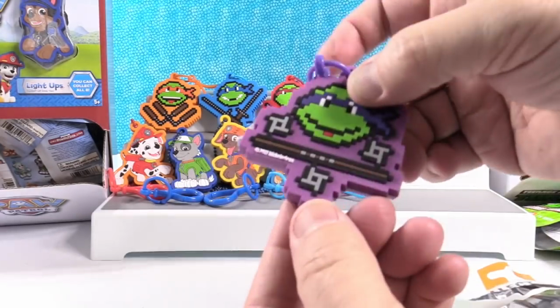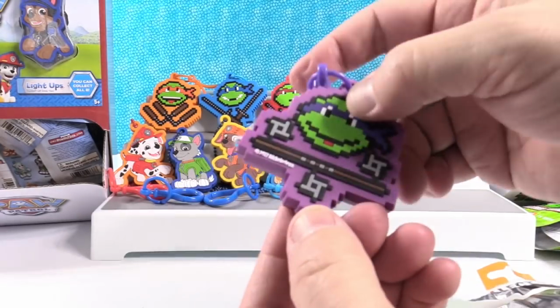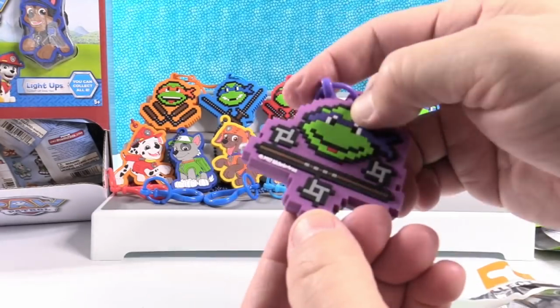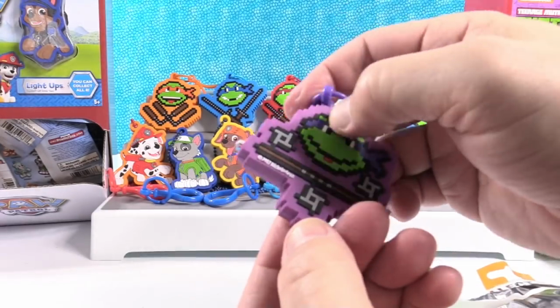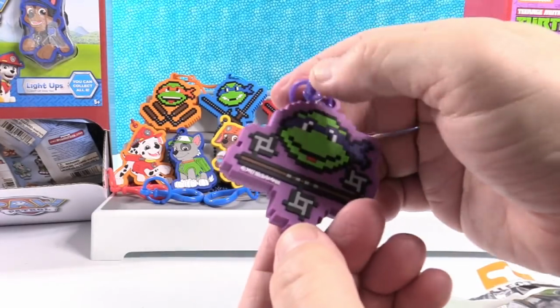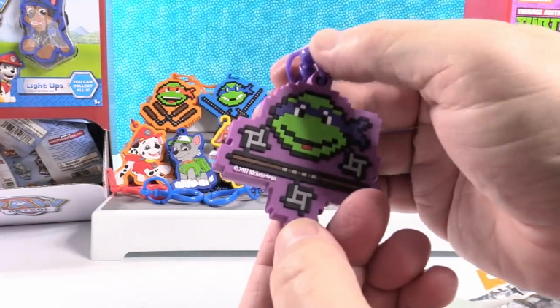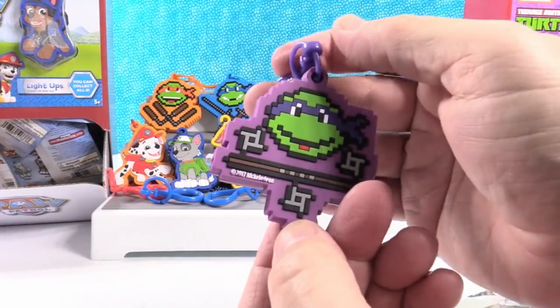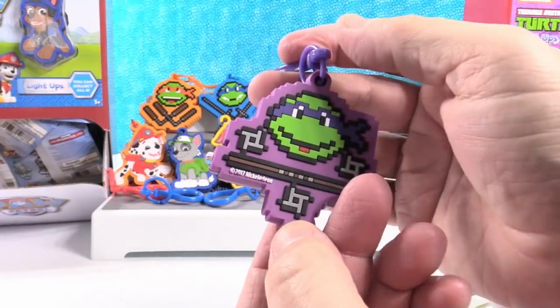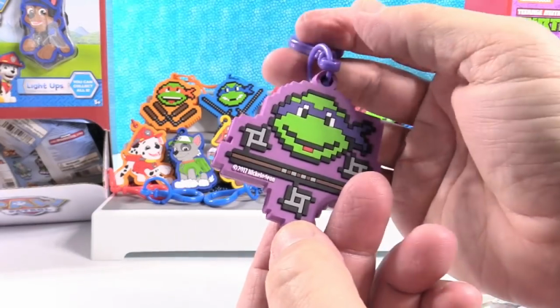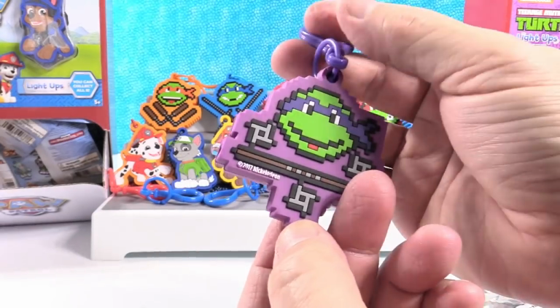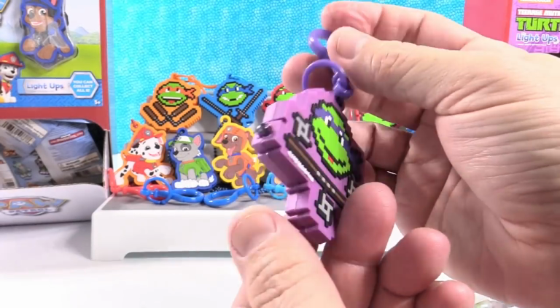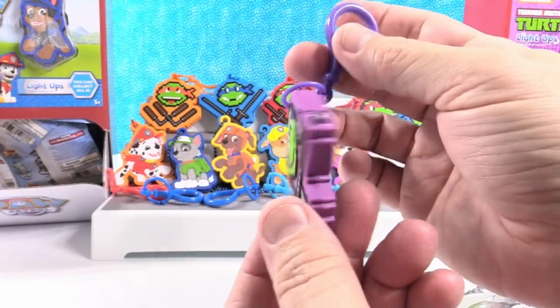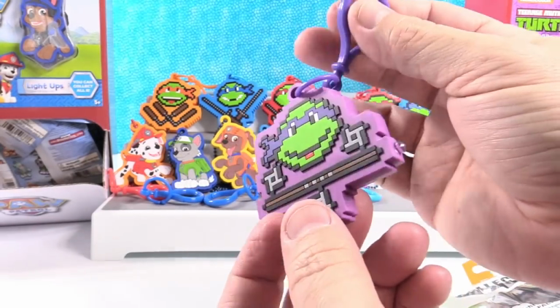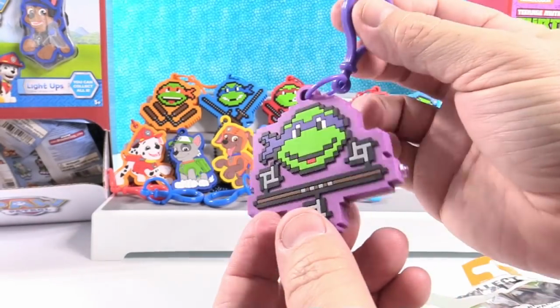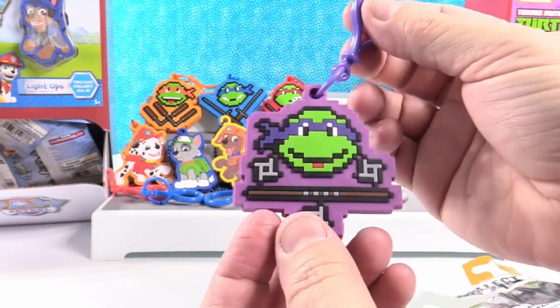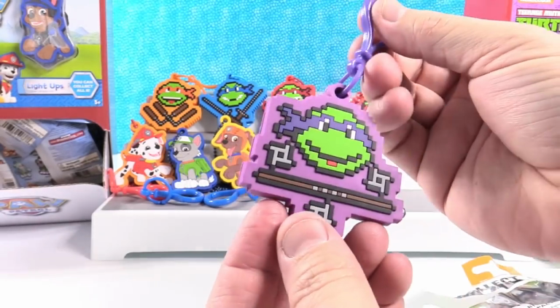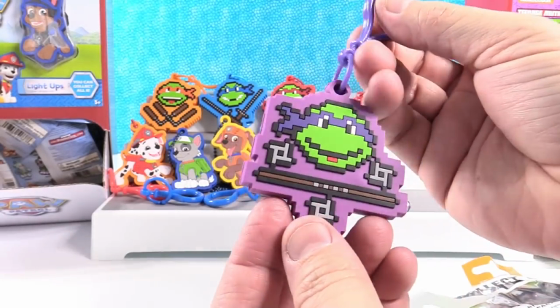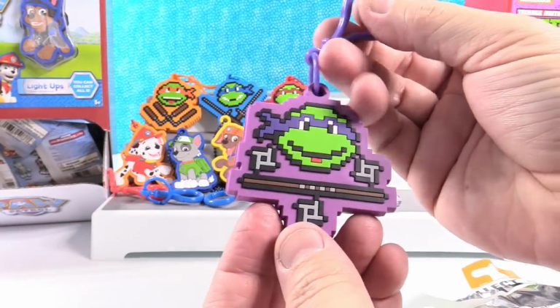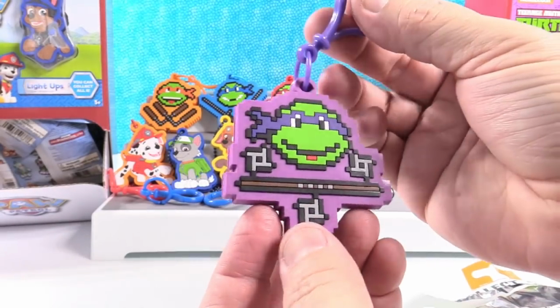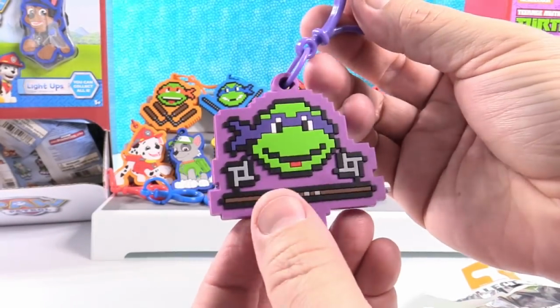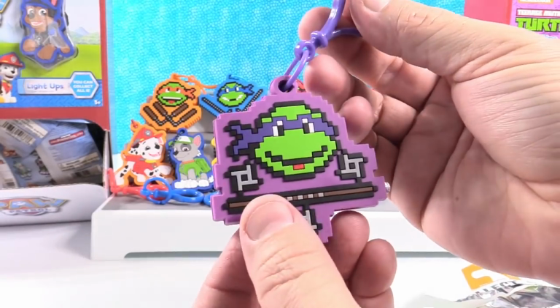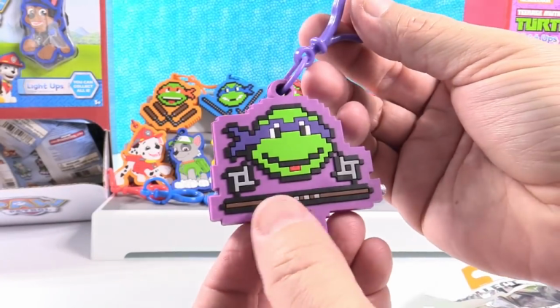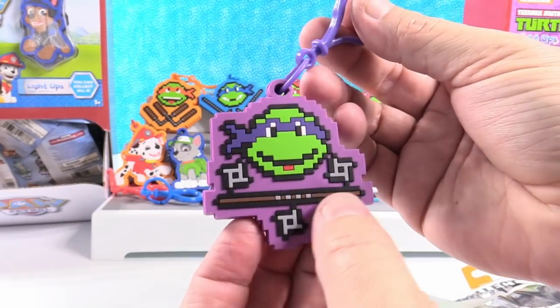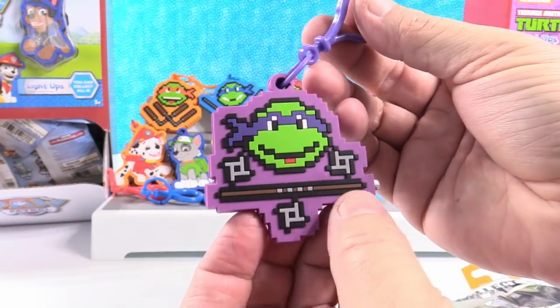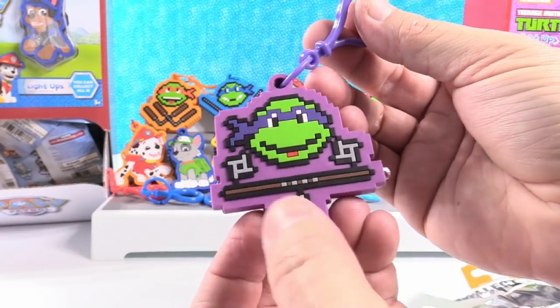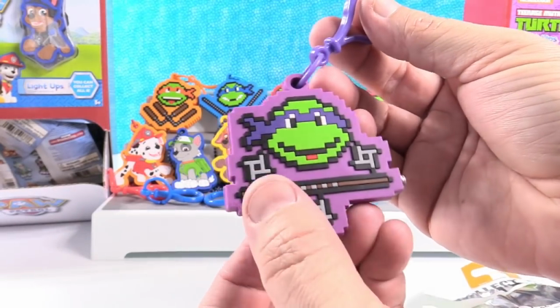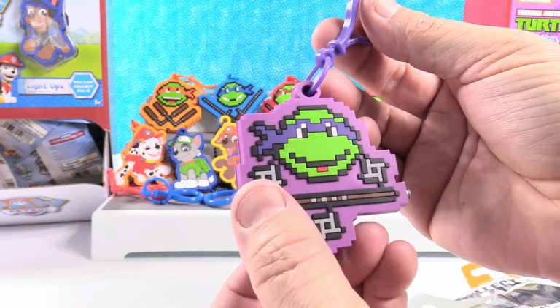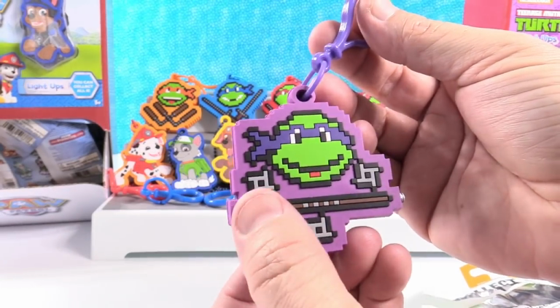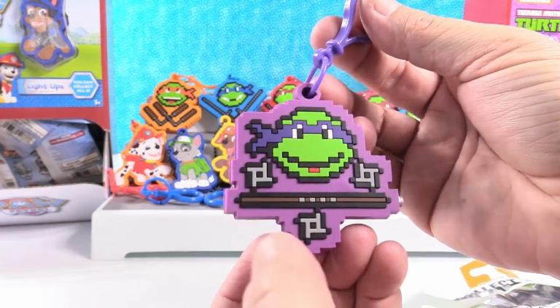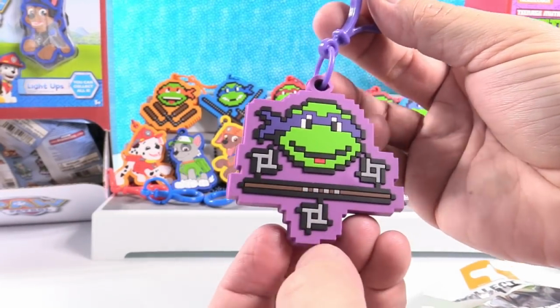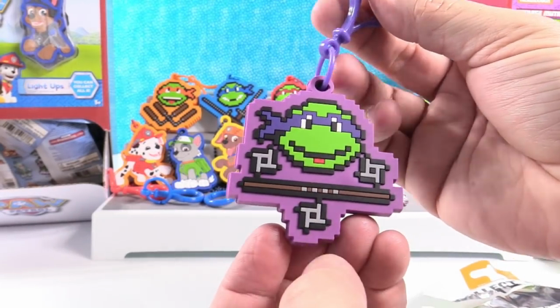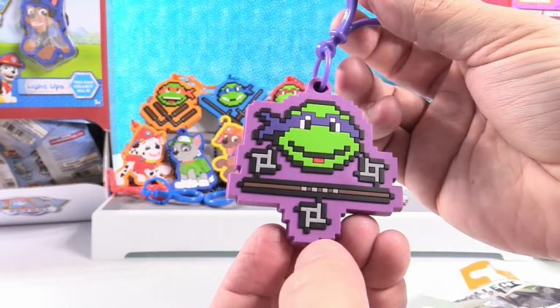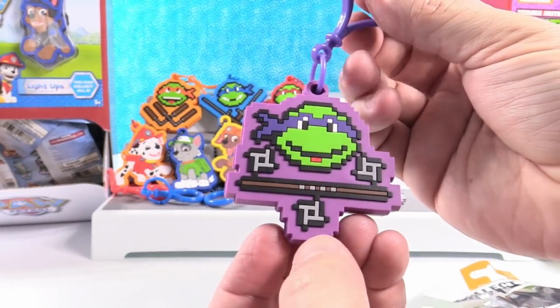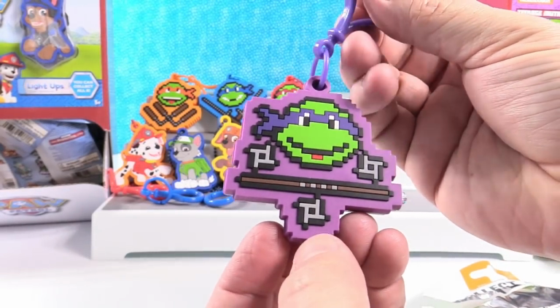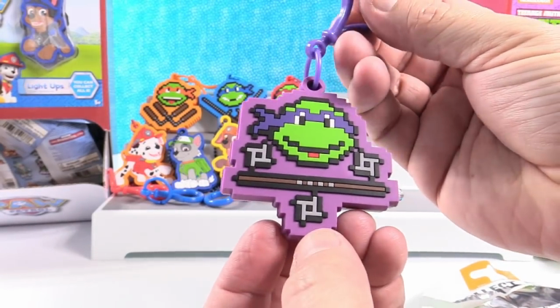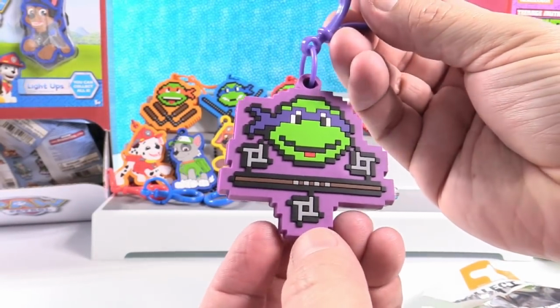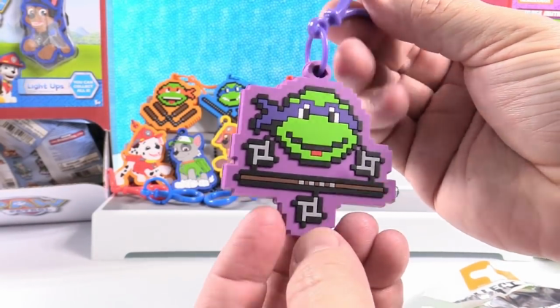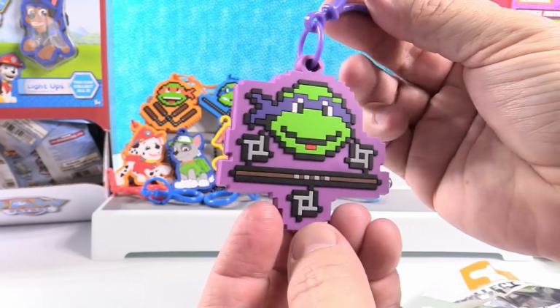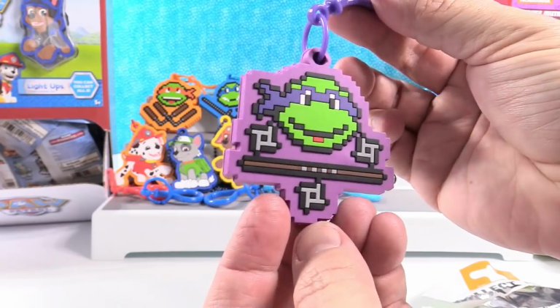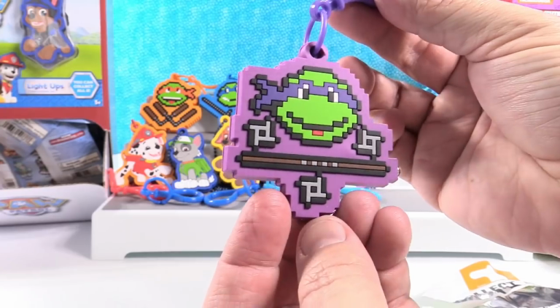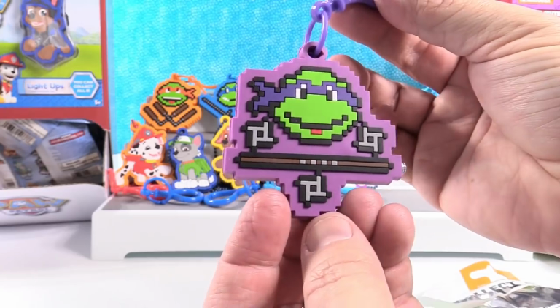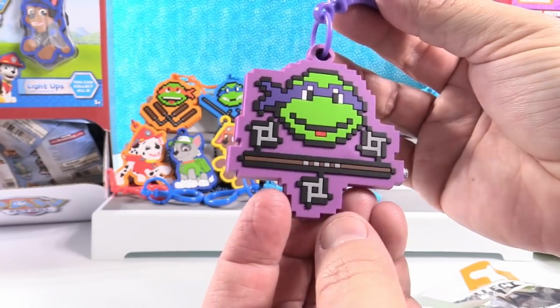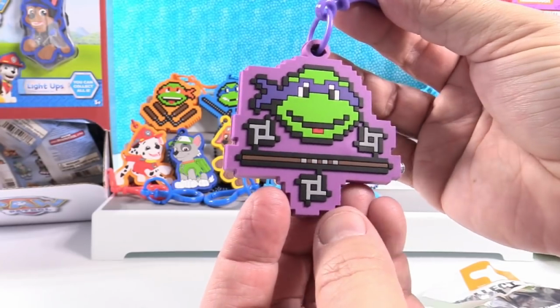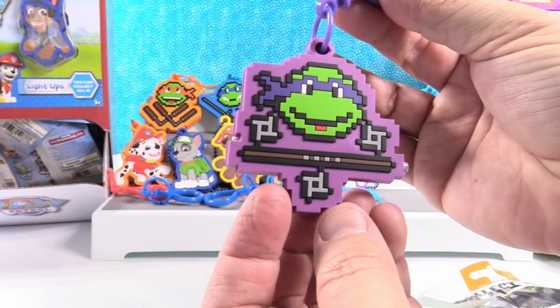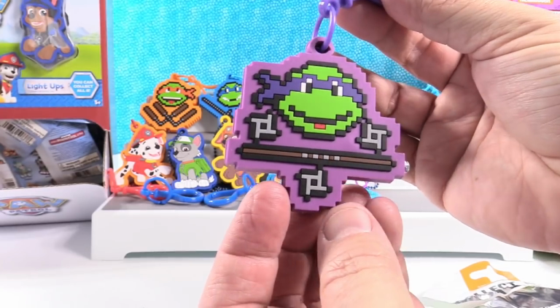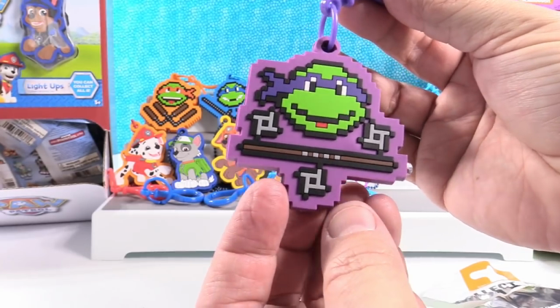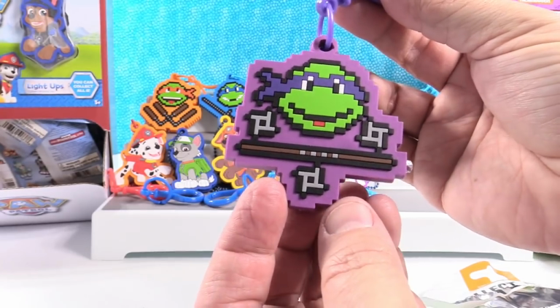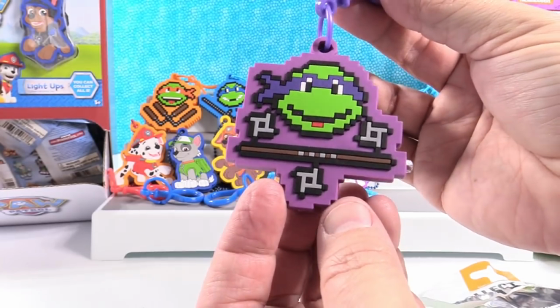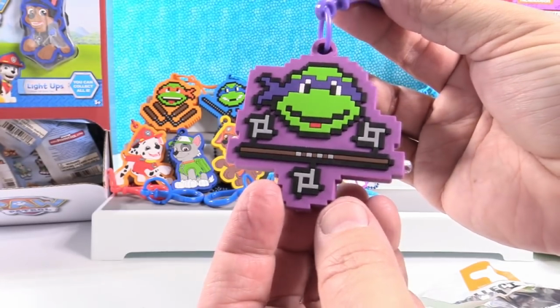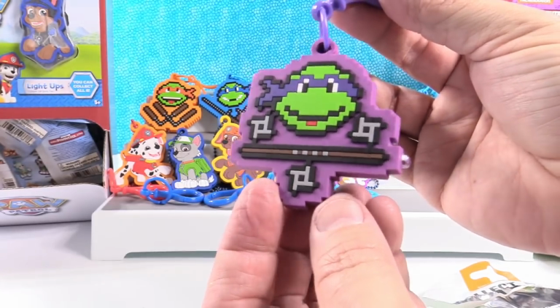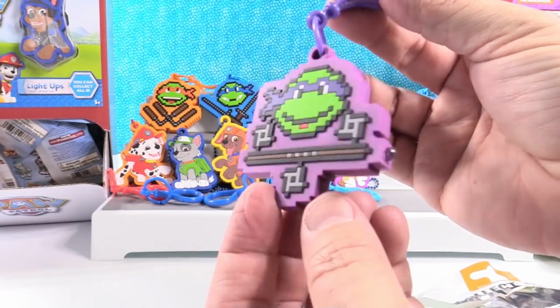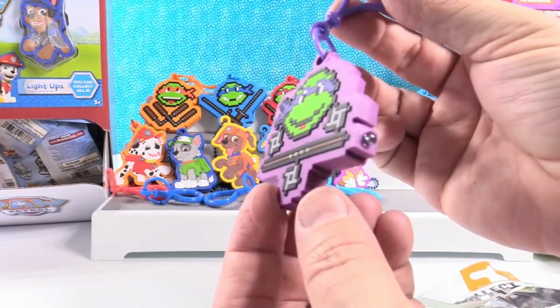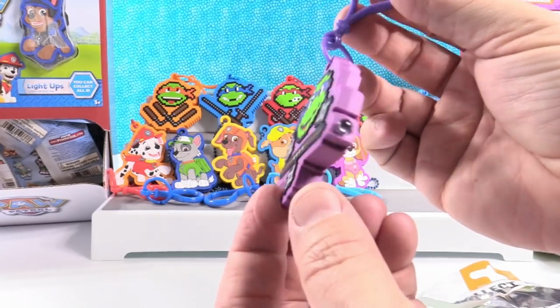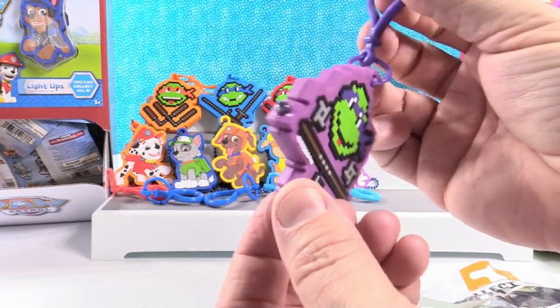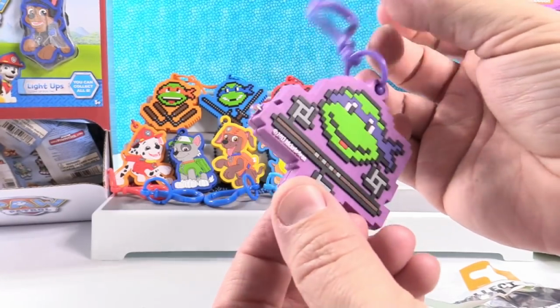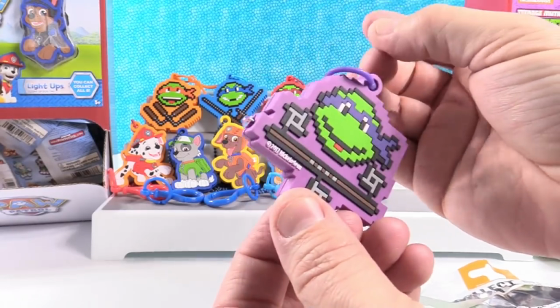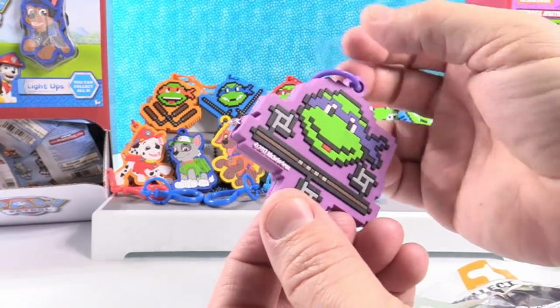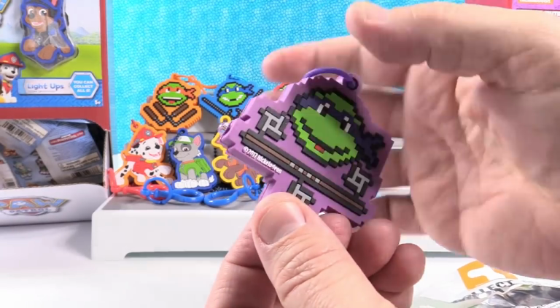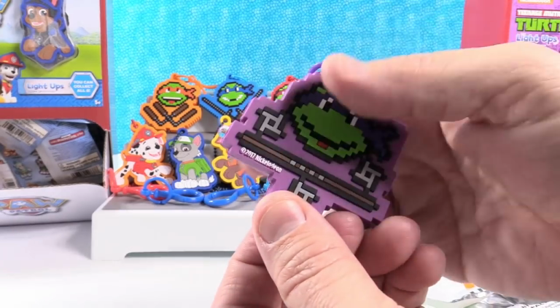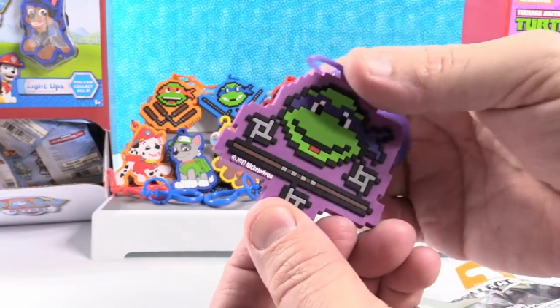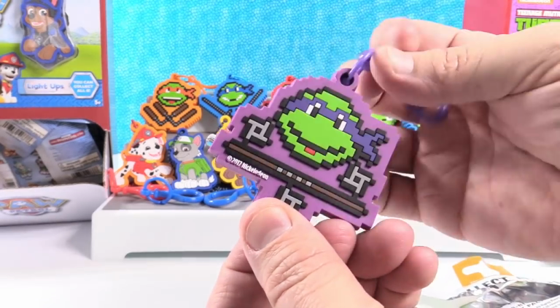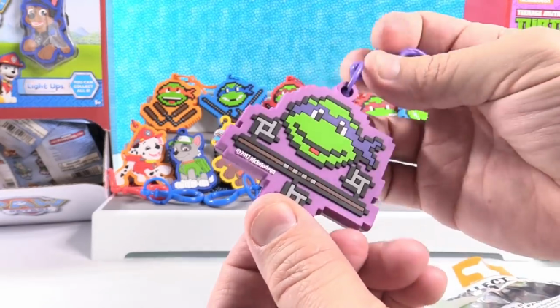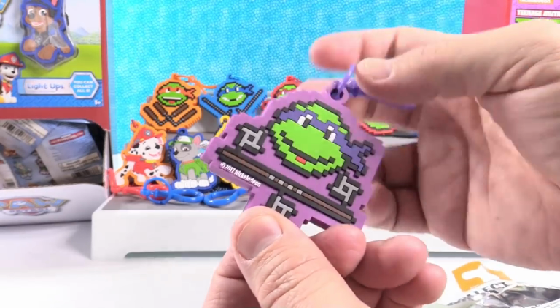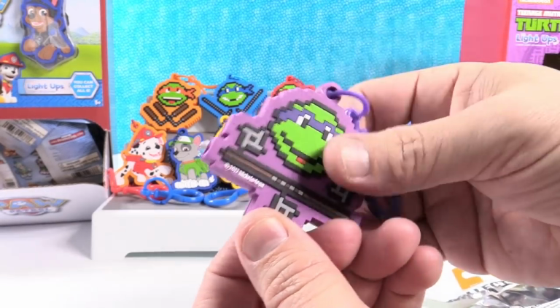I got Donatello. He's cool — he's got his bow staff and he's got shuriken, throwing stars.